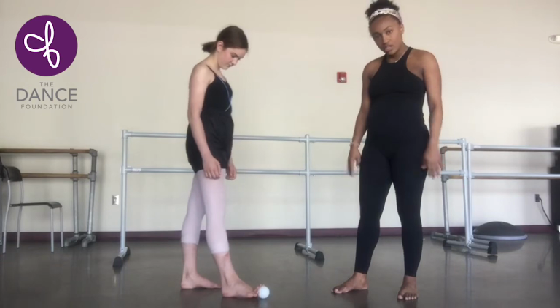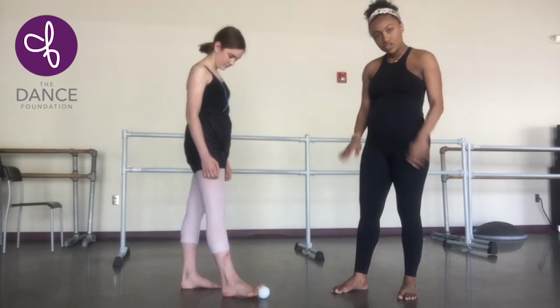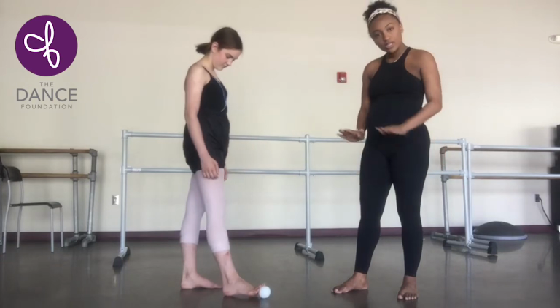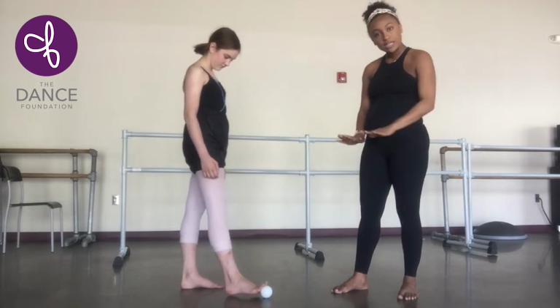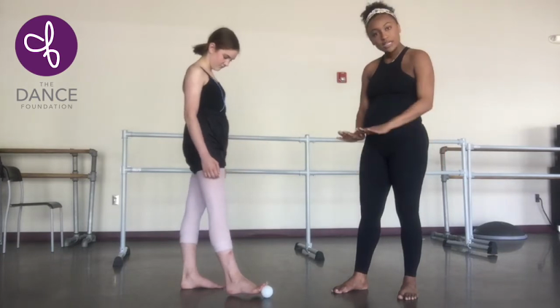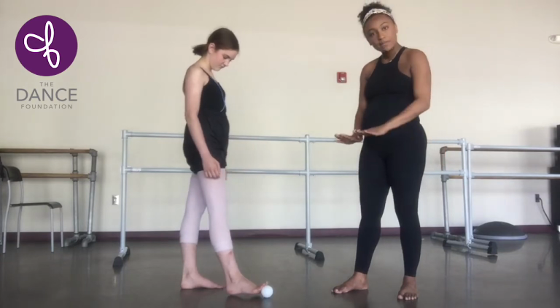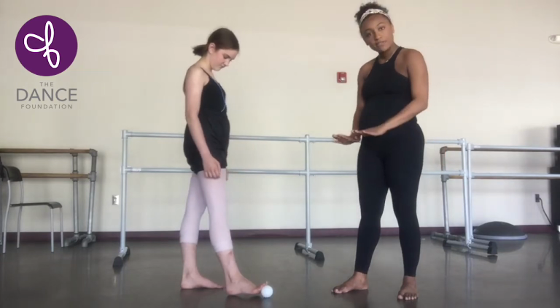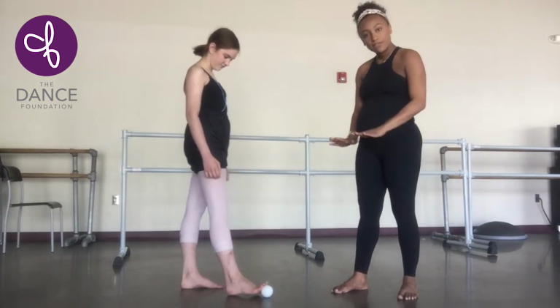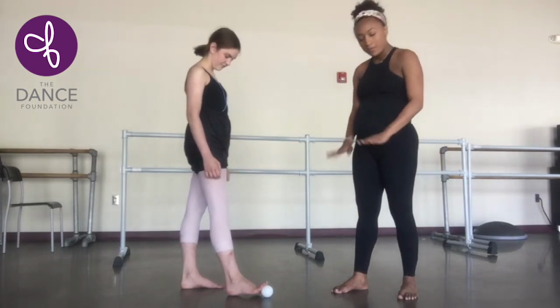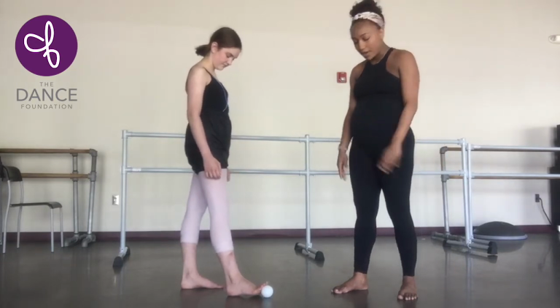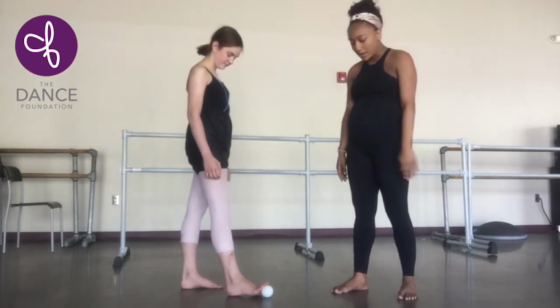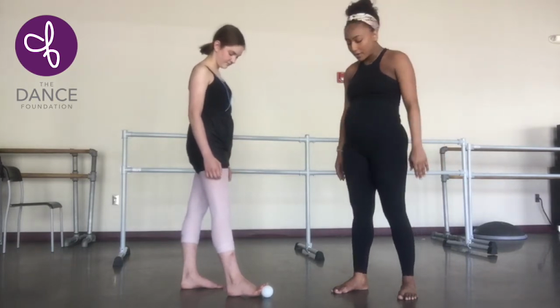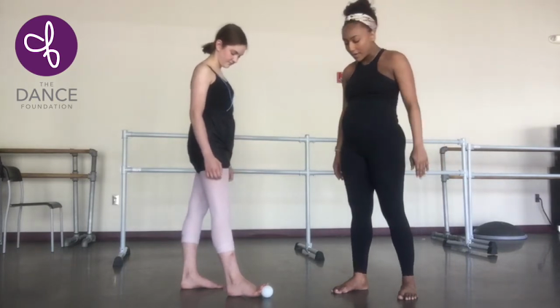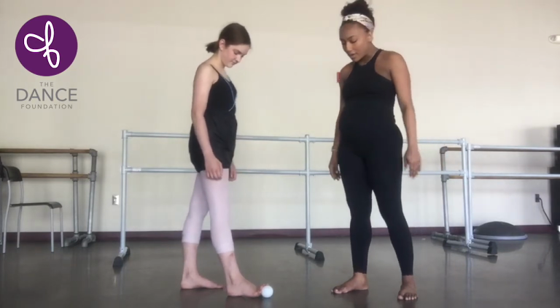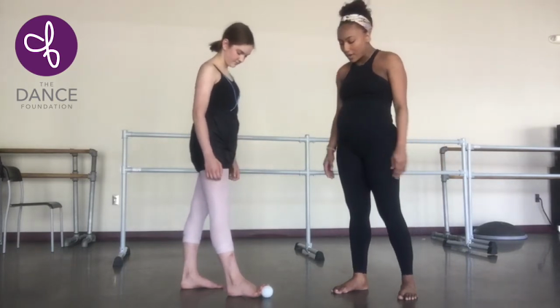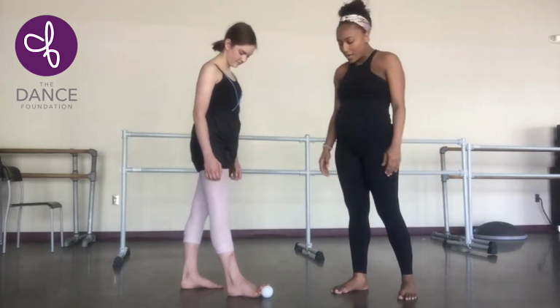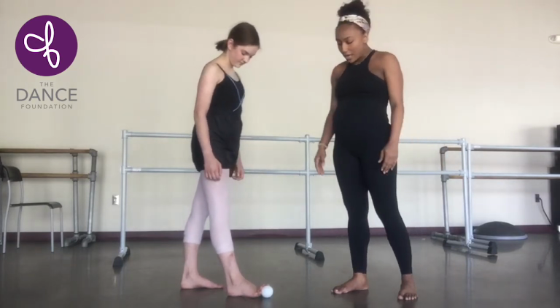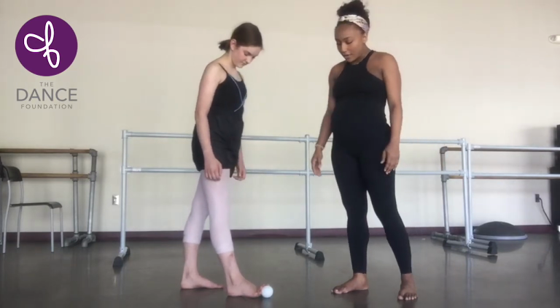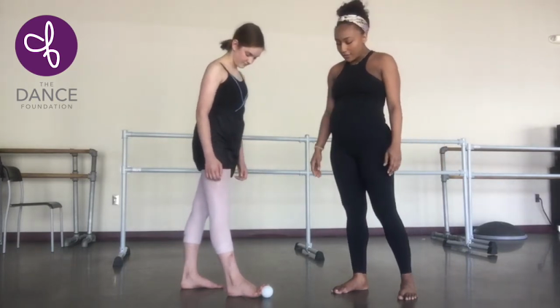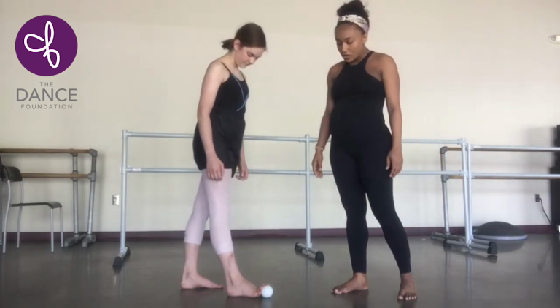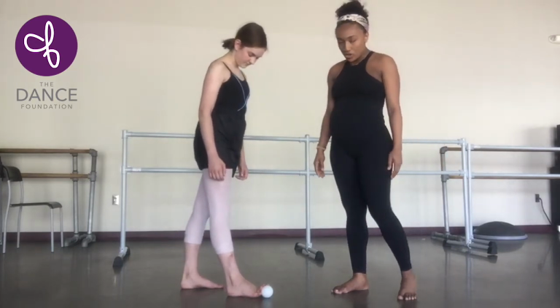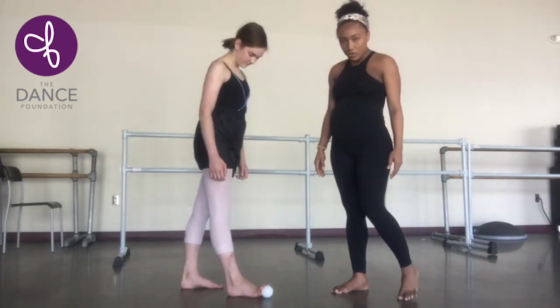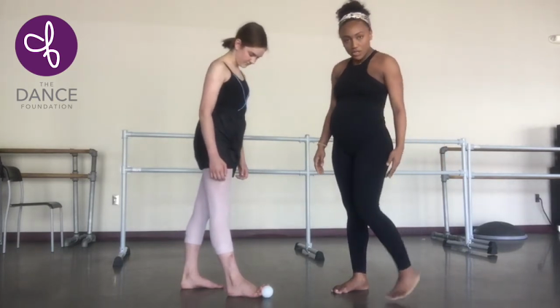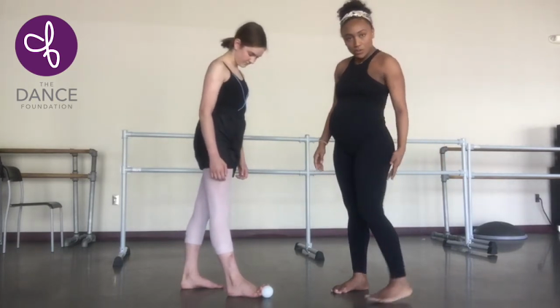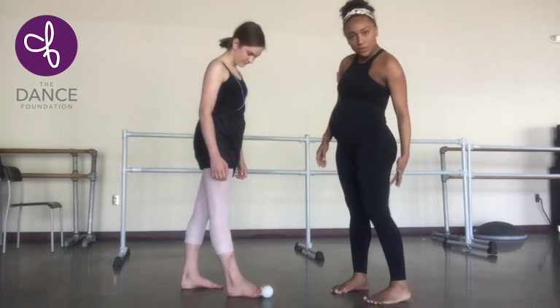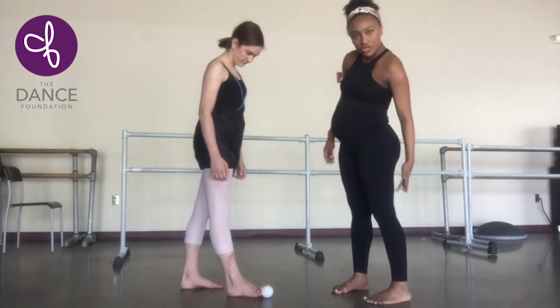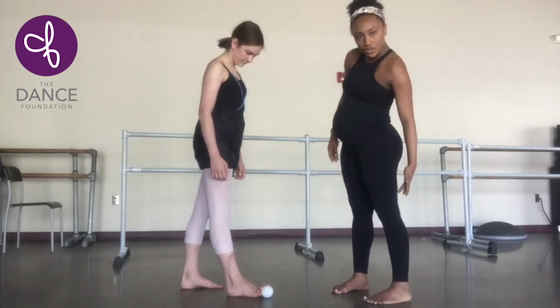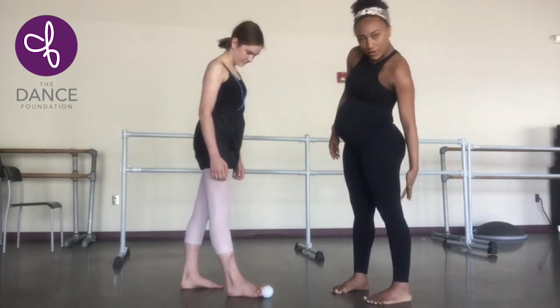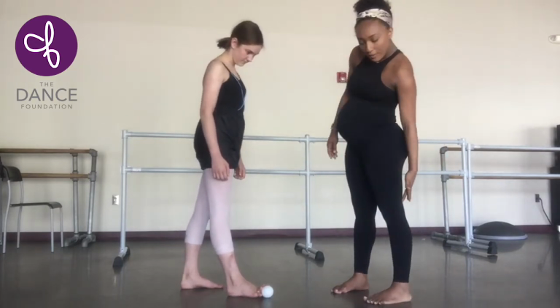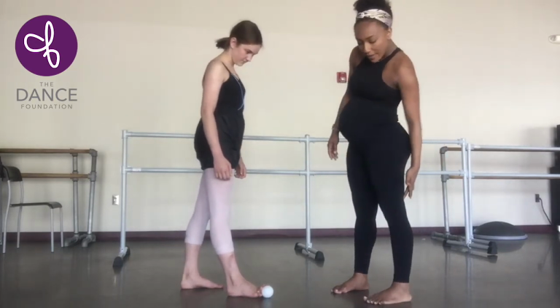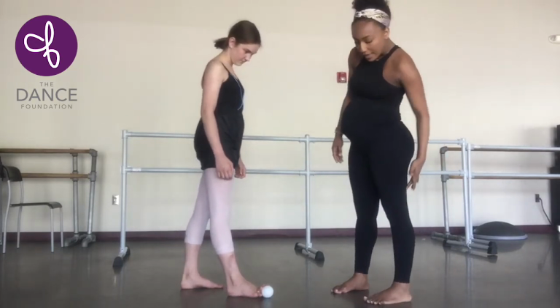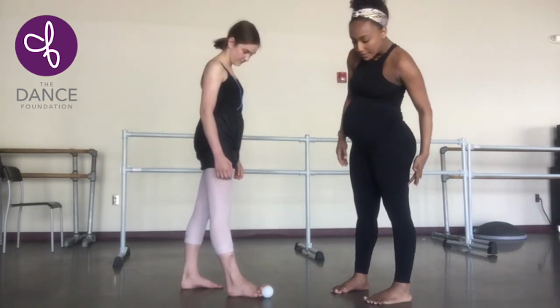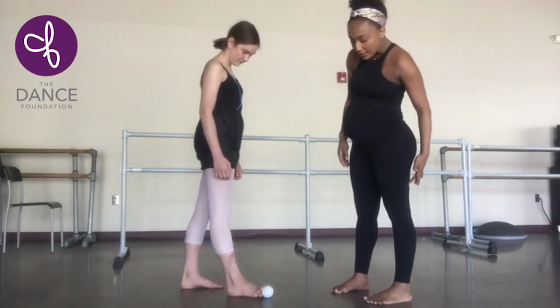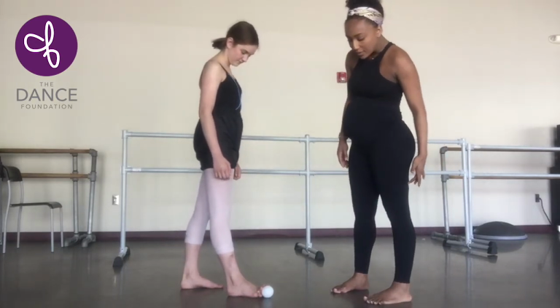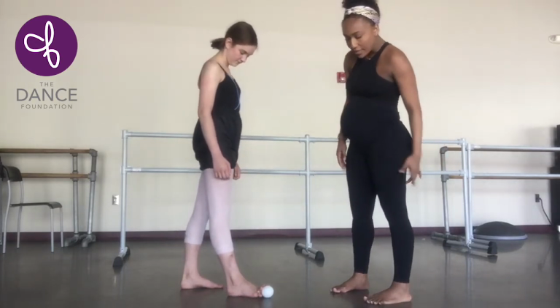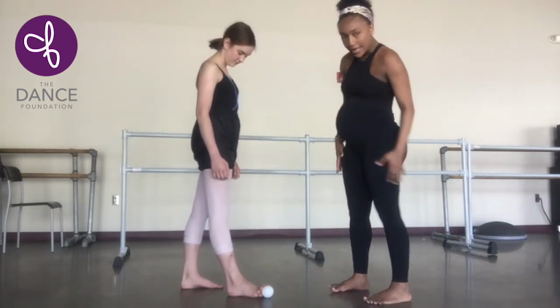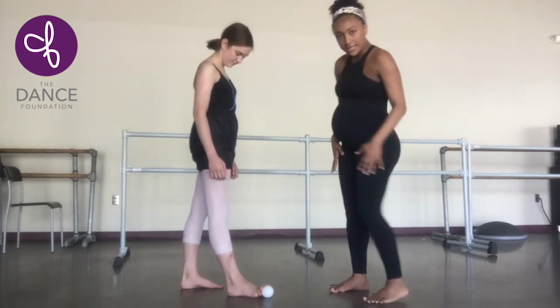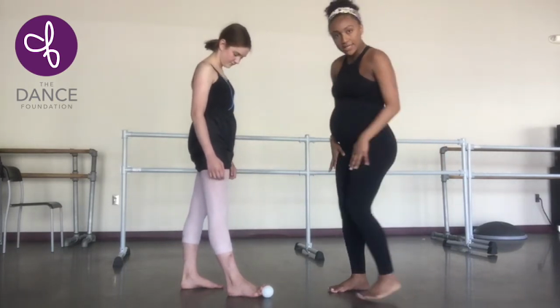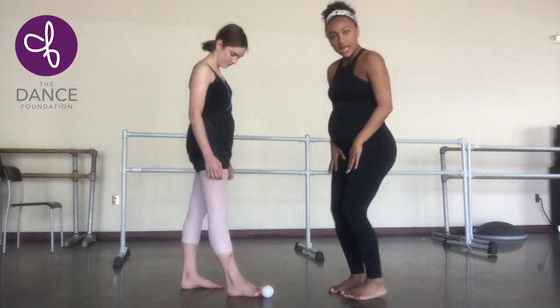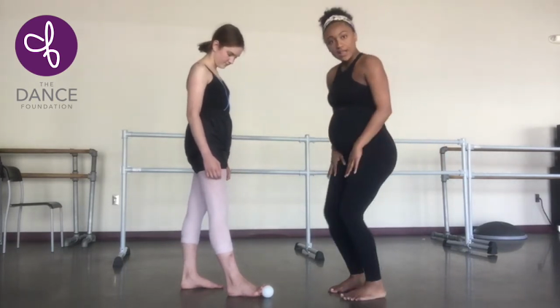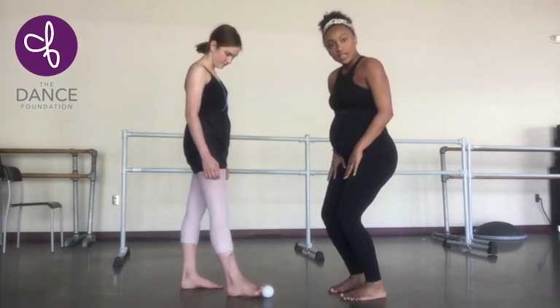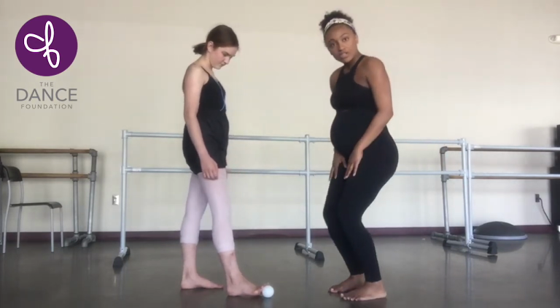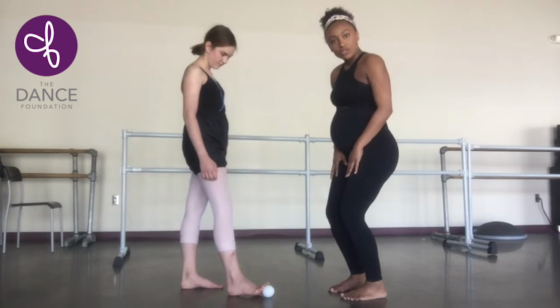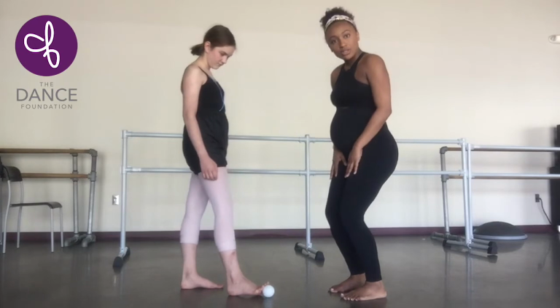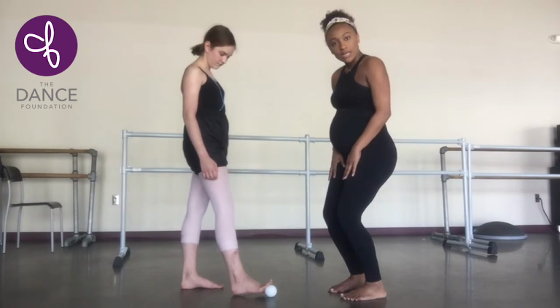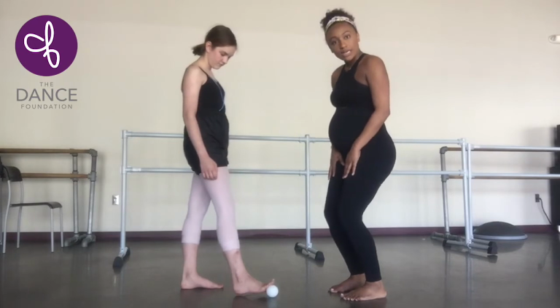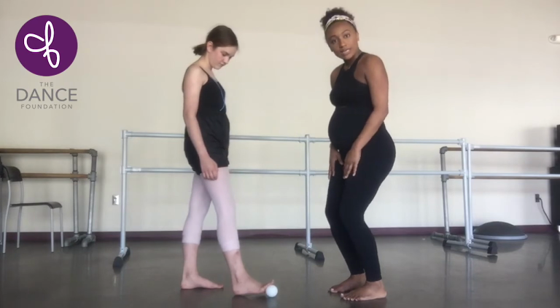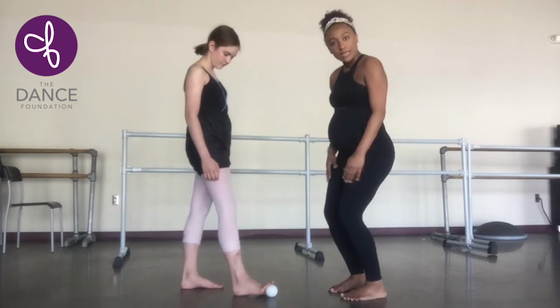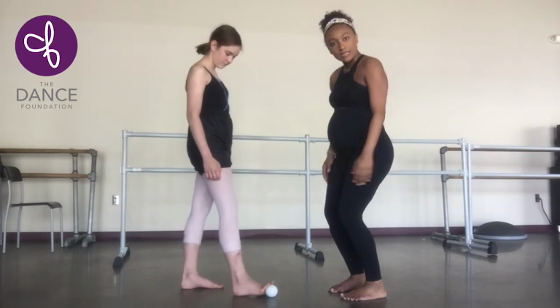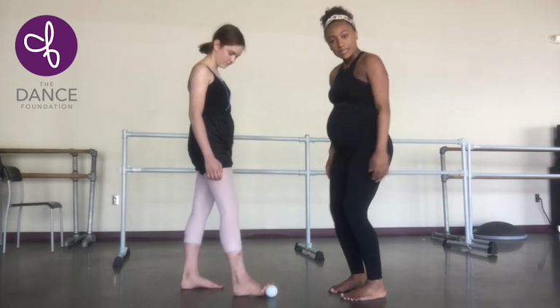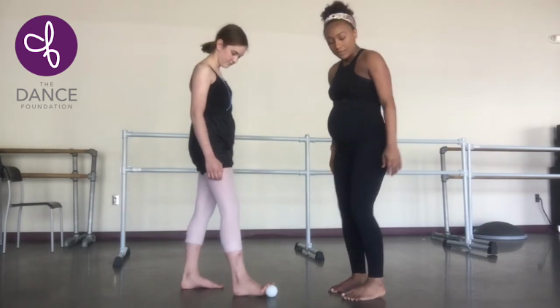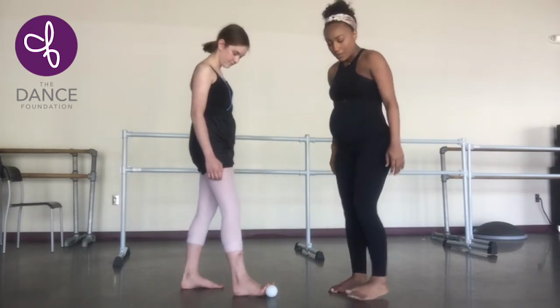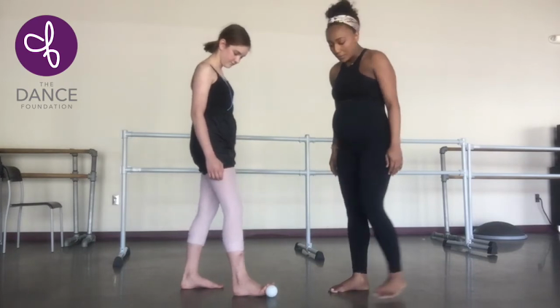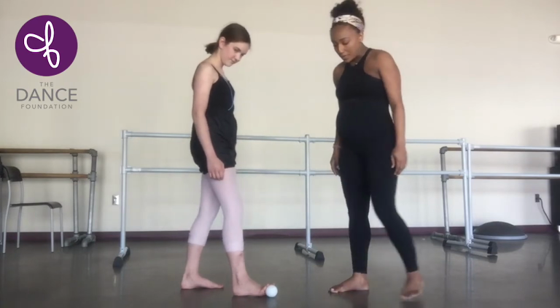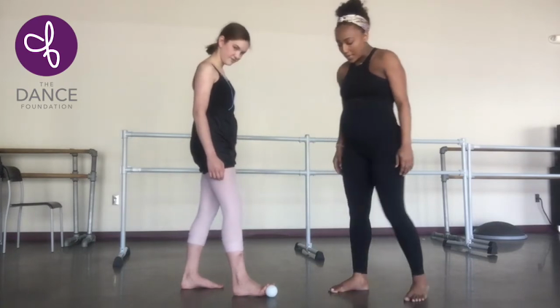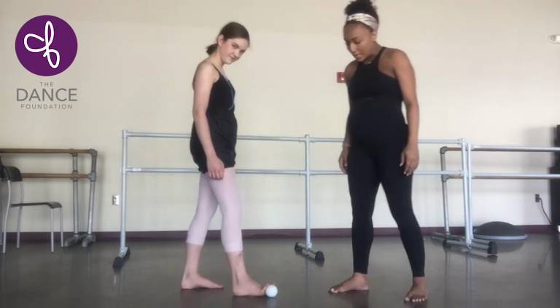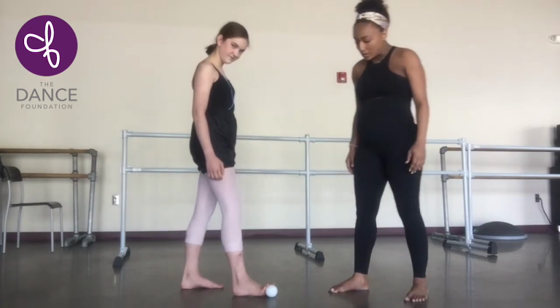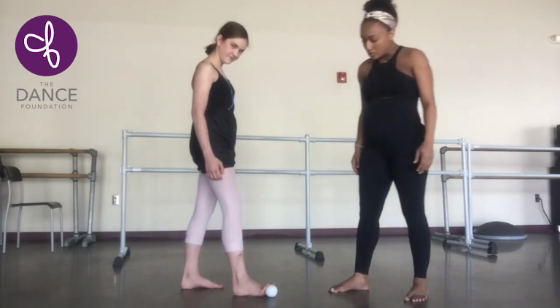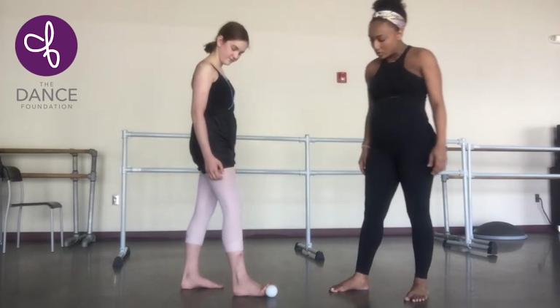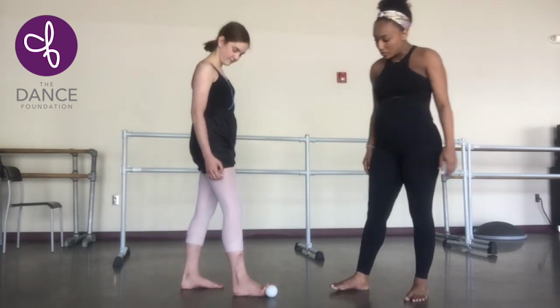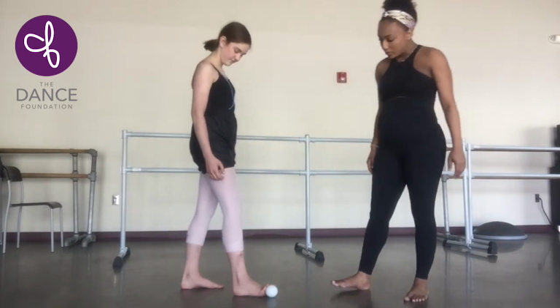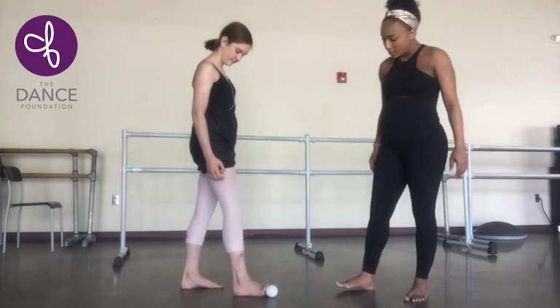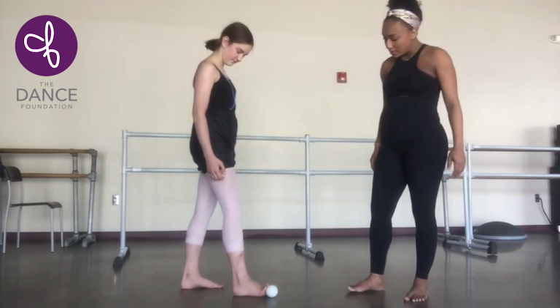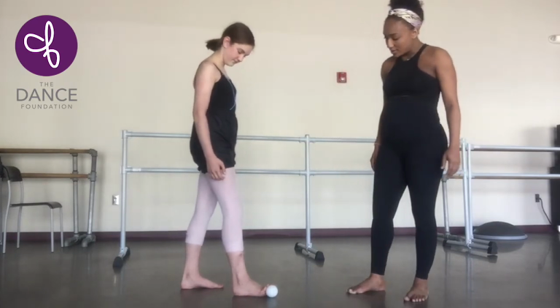She's going to keep the feet parallel. If it's too much pressure in the backs of the legs, then you just take a nice demi-plié as you do this.